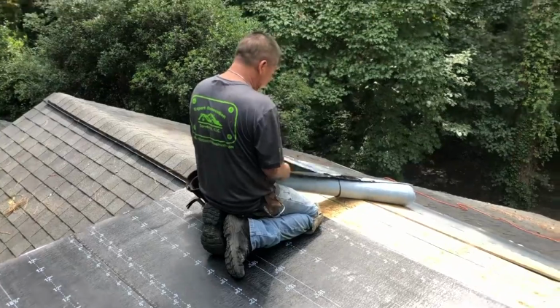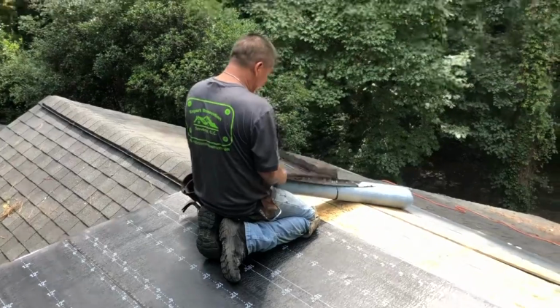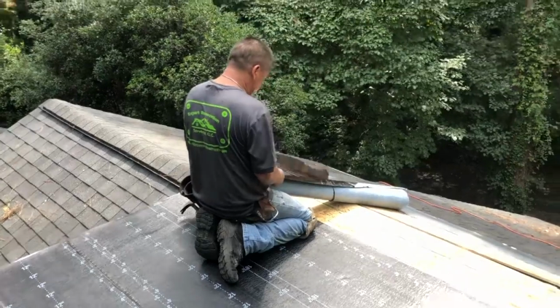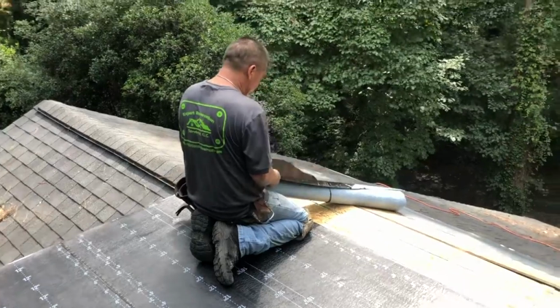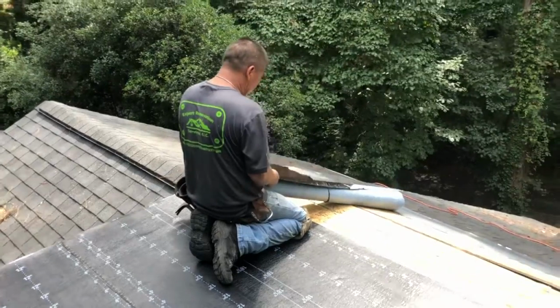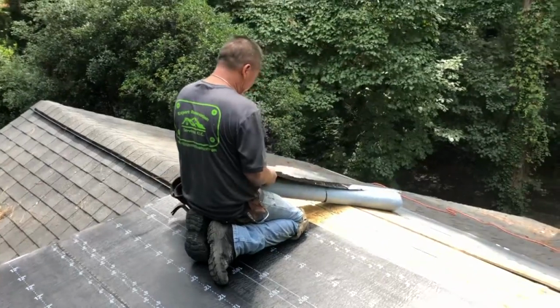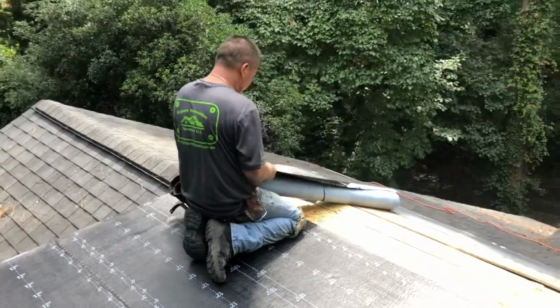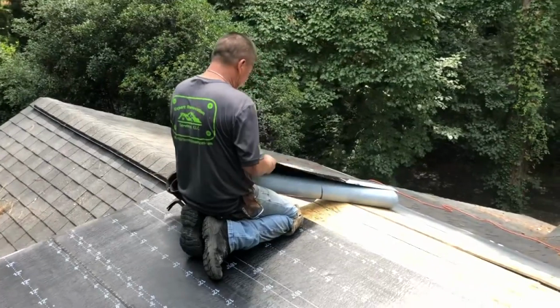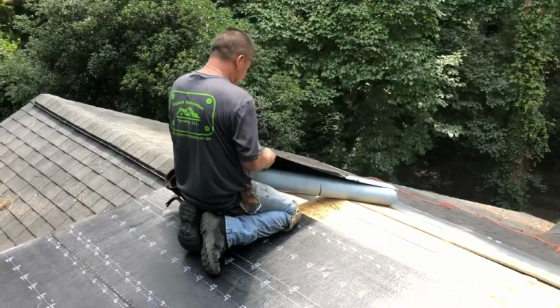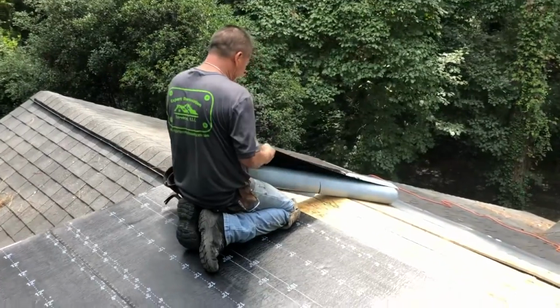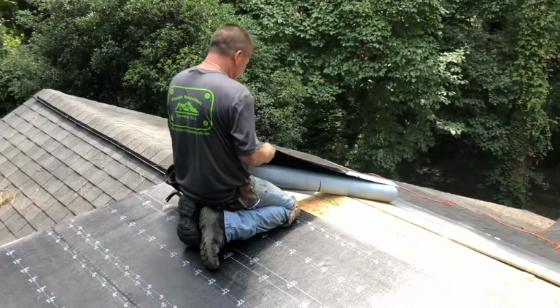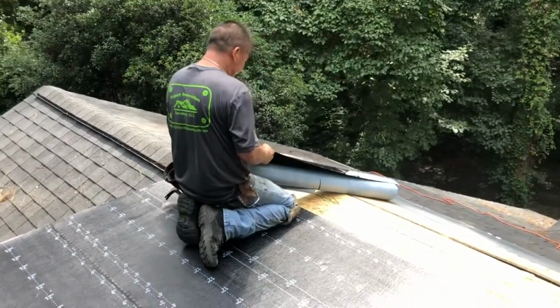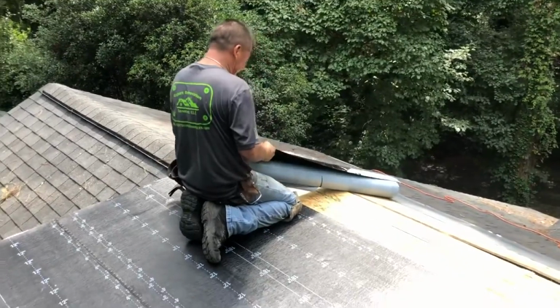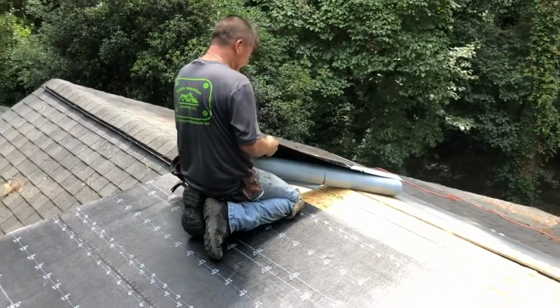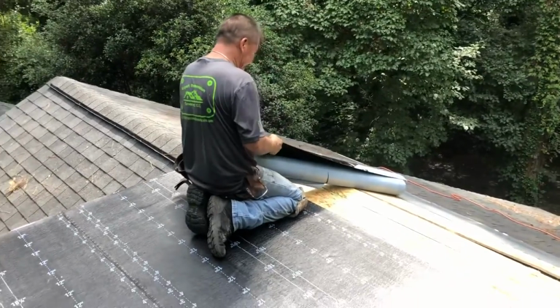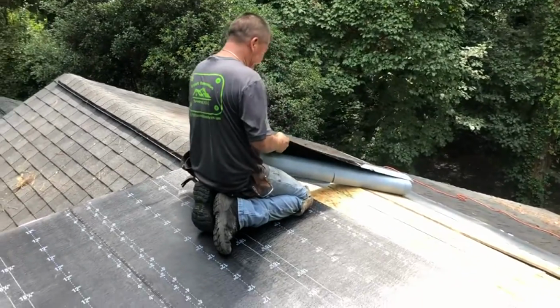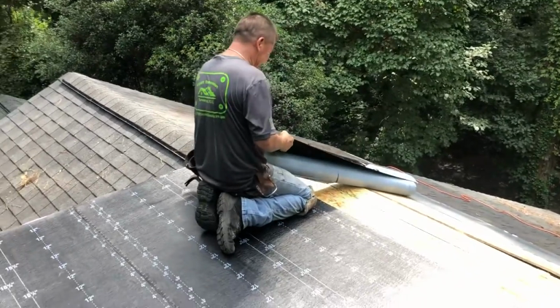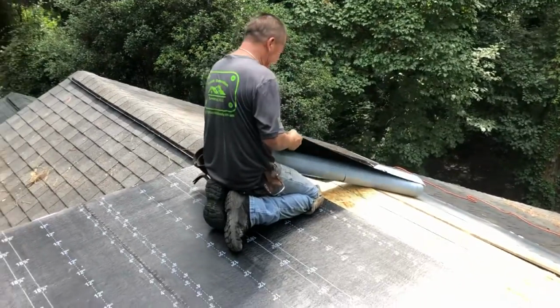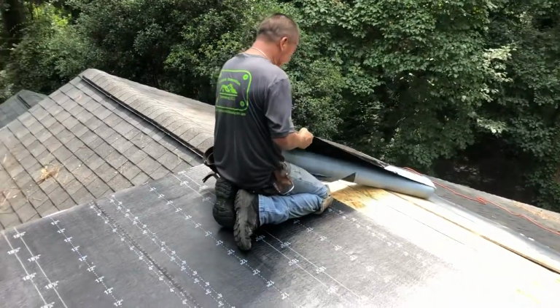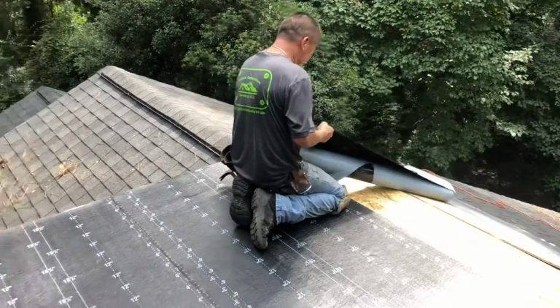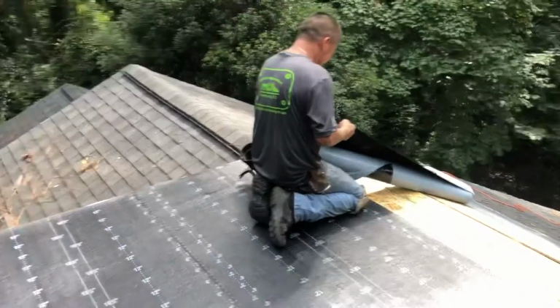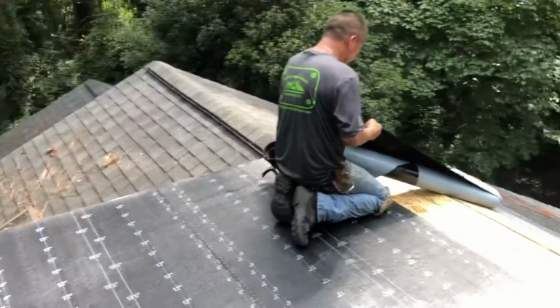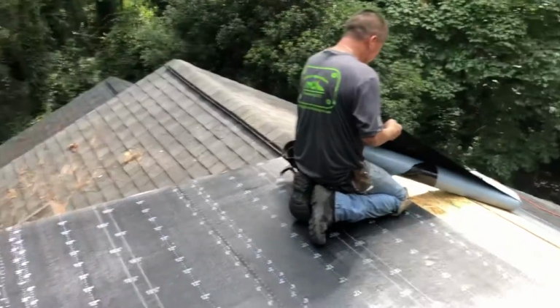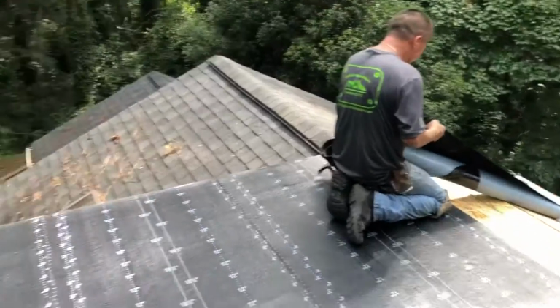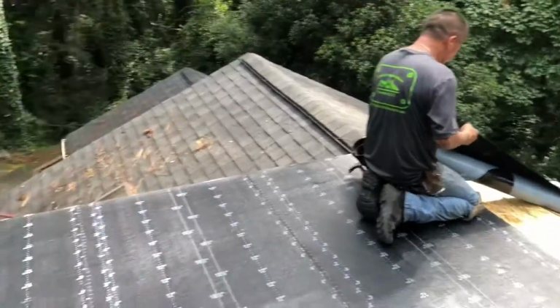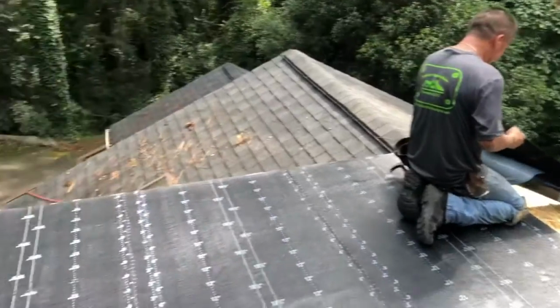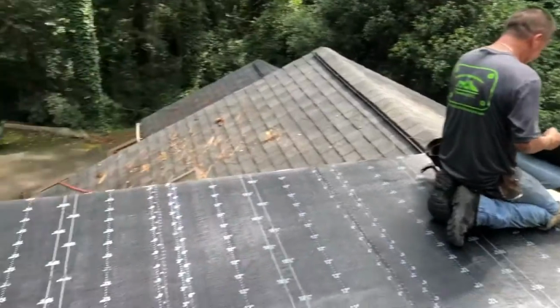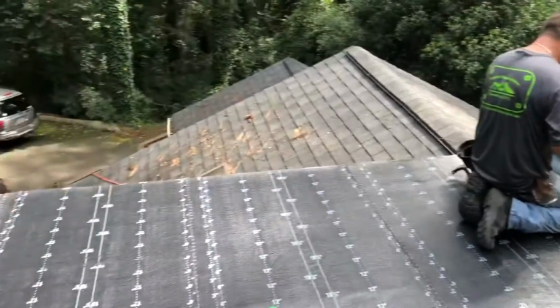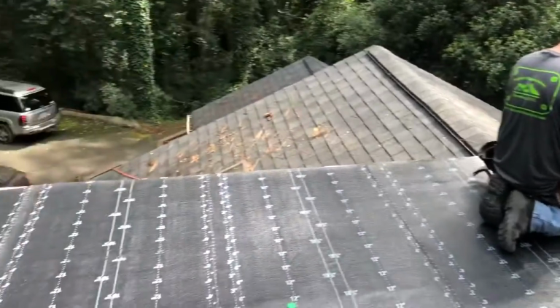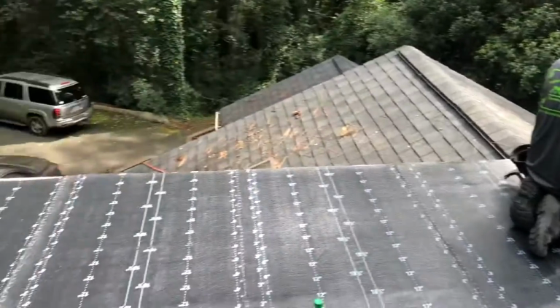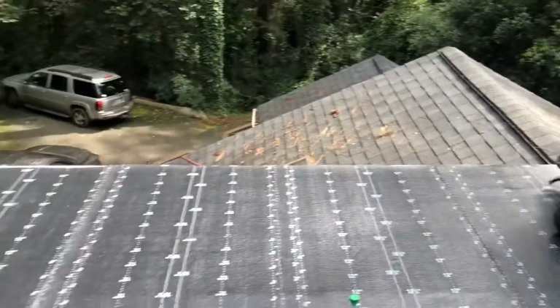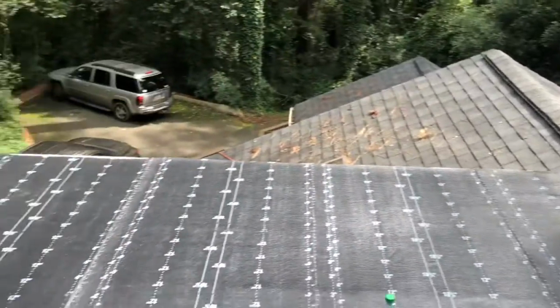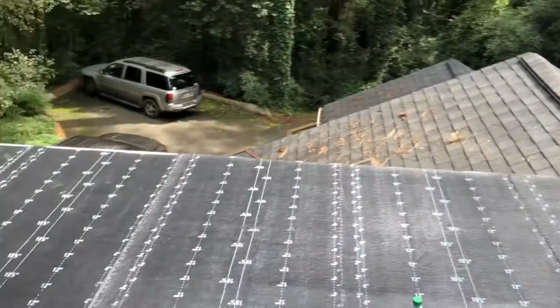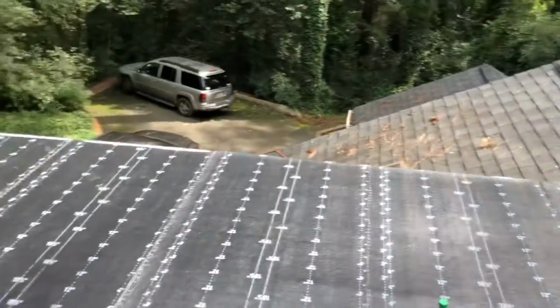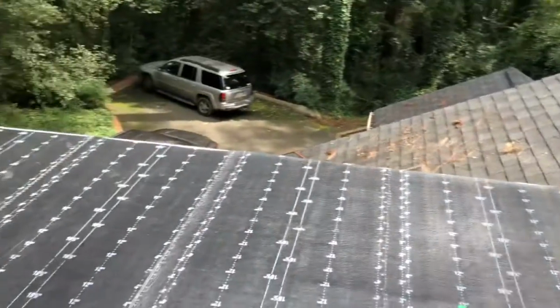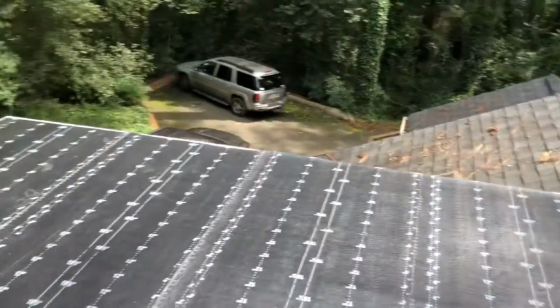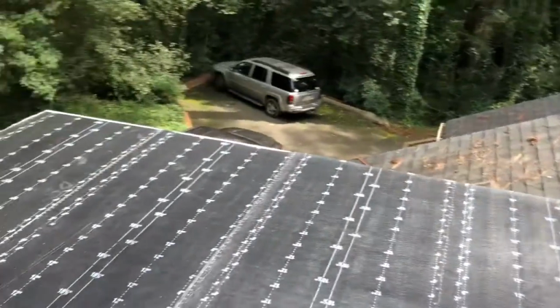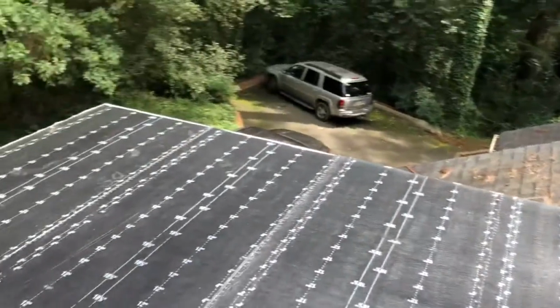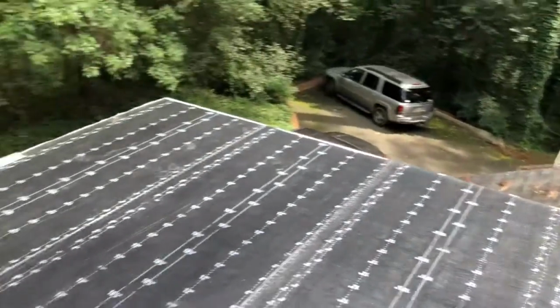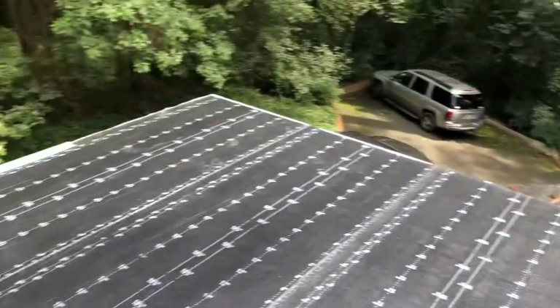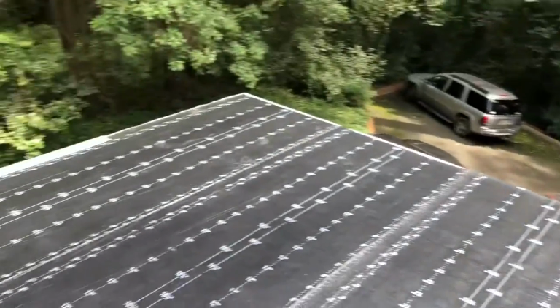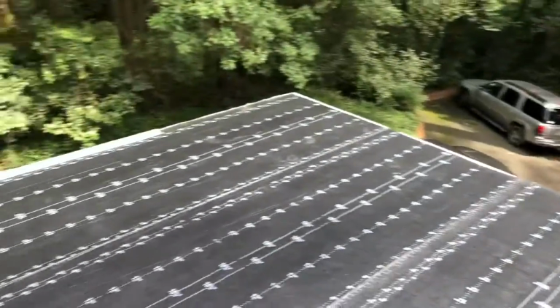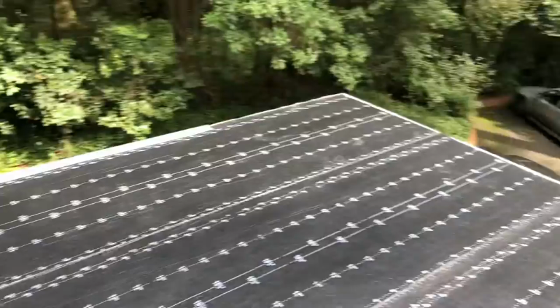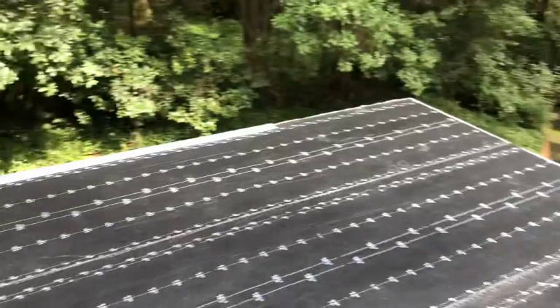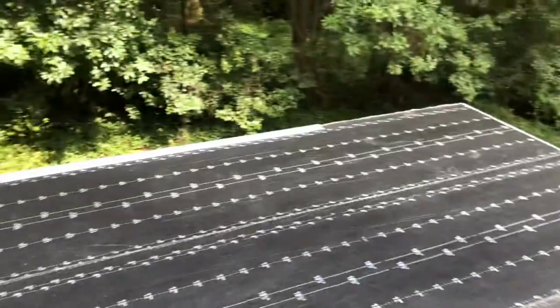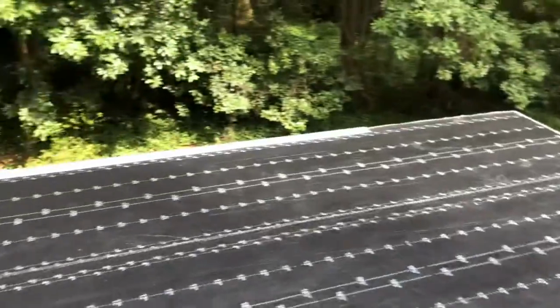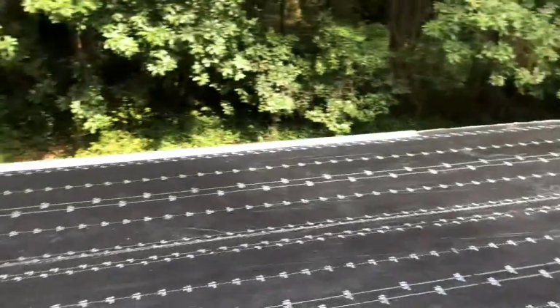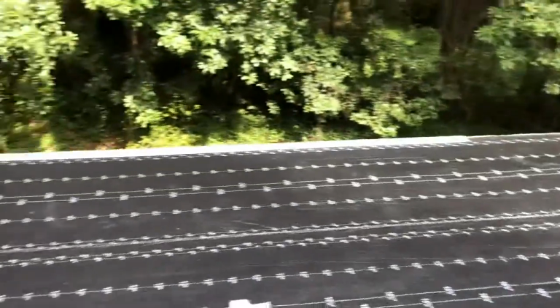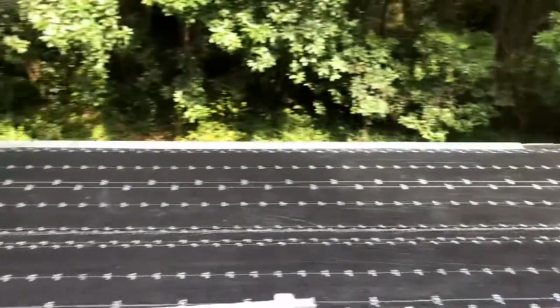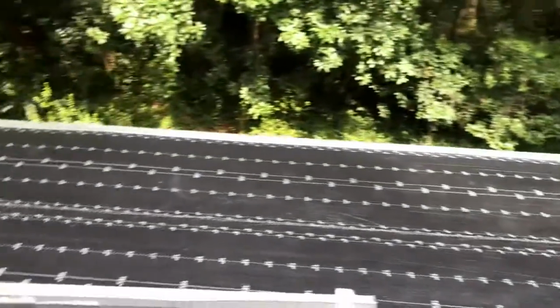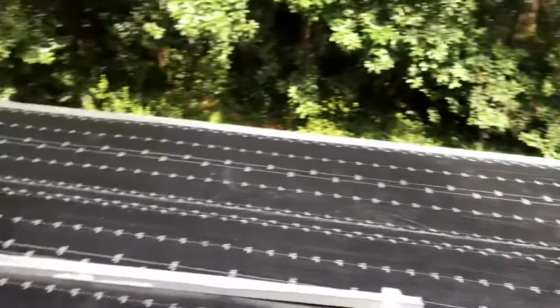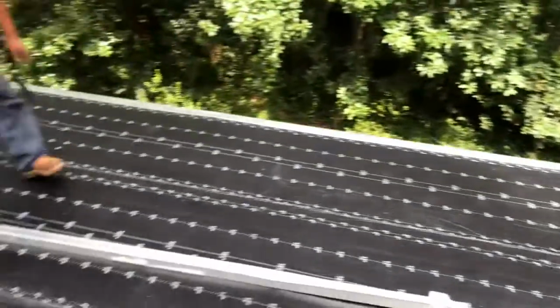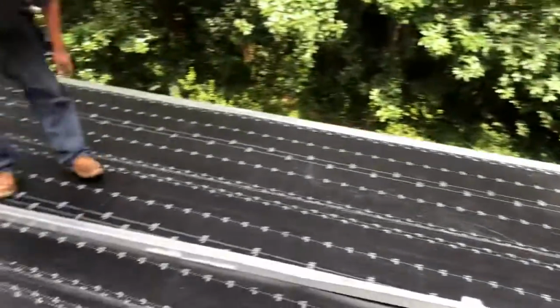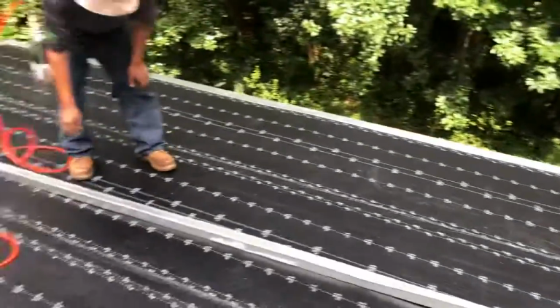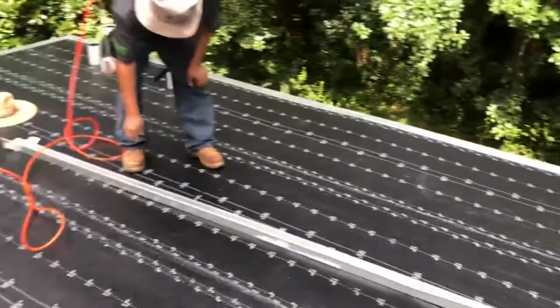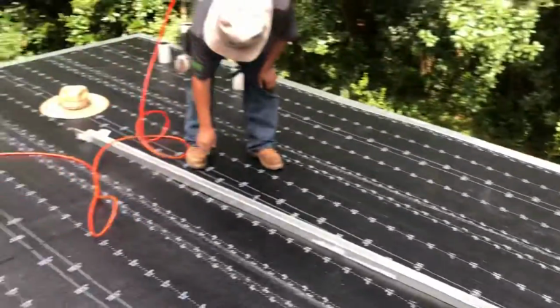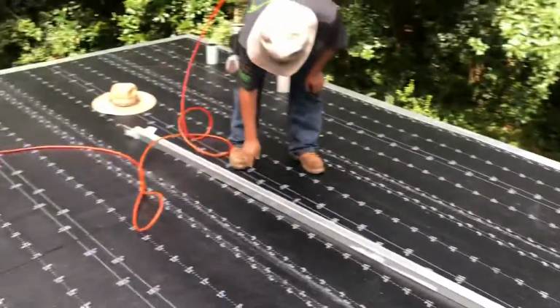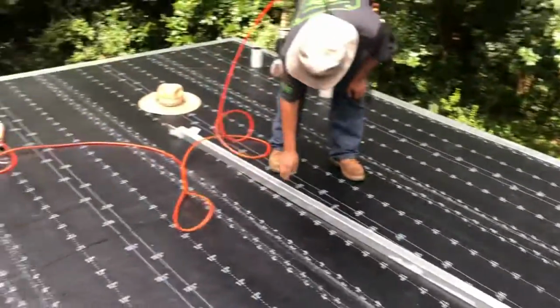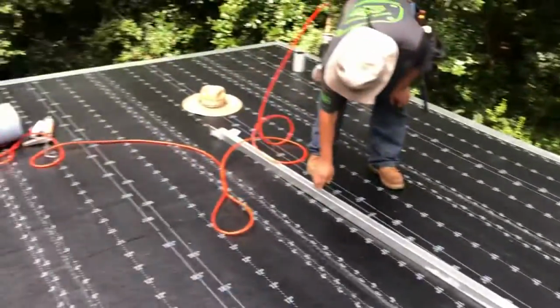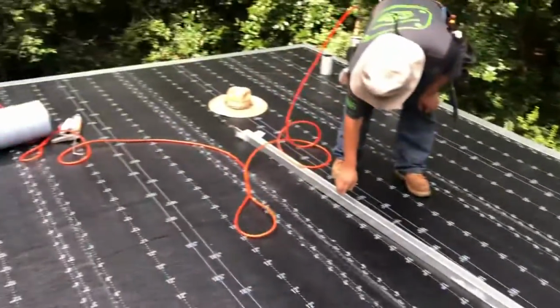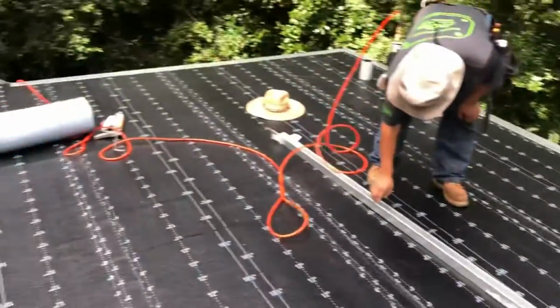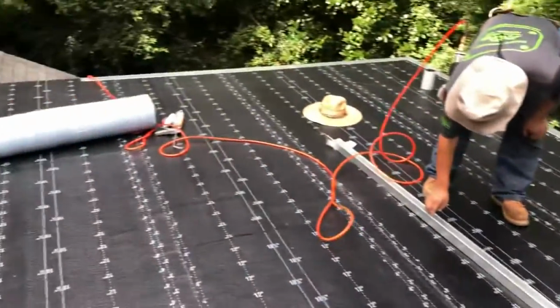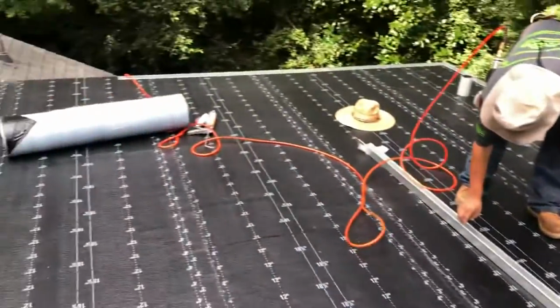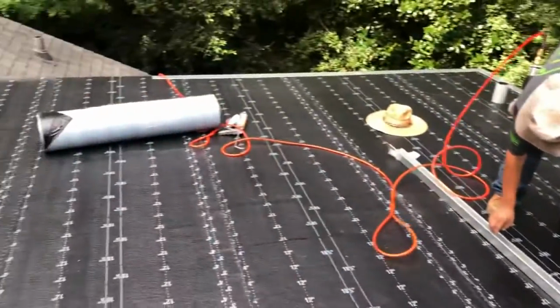Hey guys, good afternoon. So we're closing on the end of our low slope roof problem solving adventure.